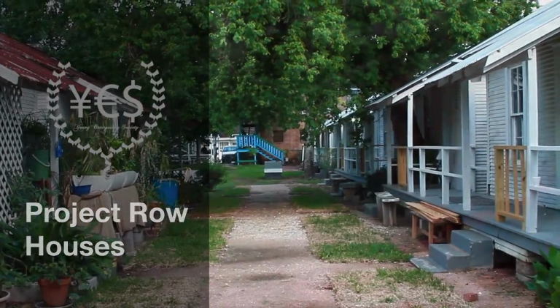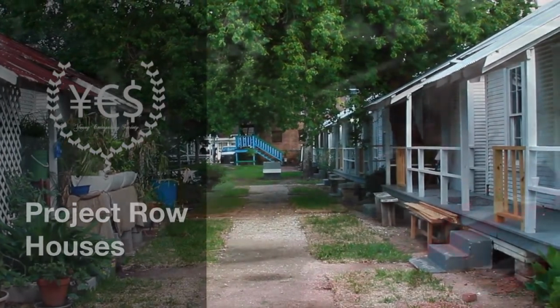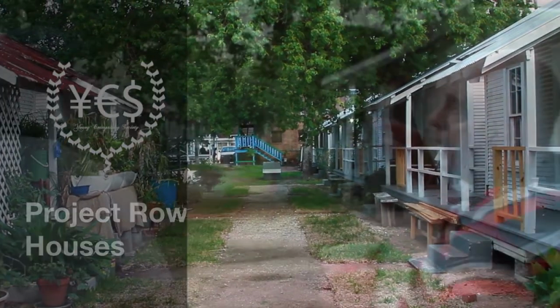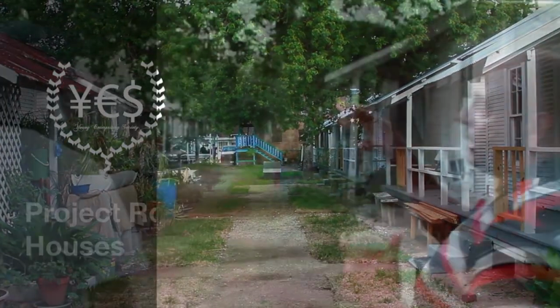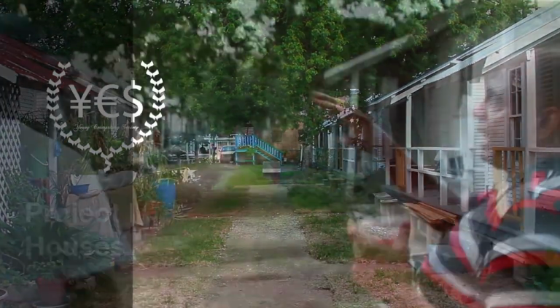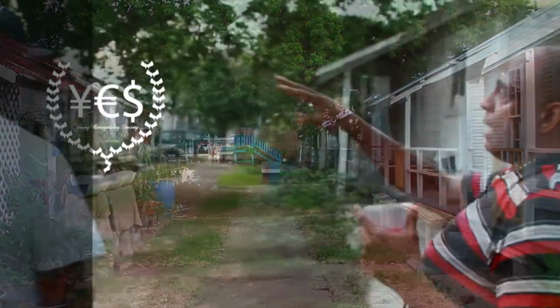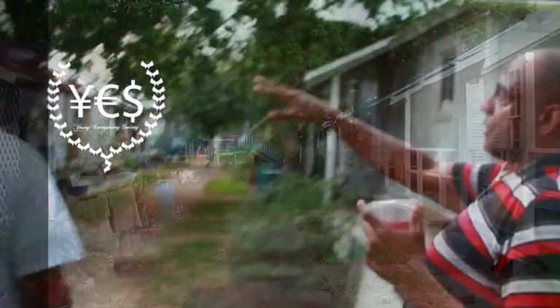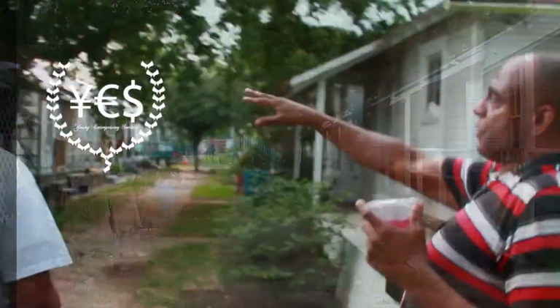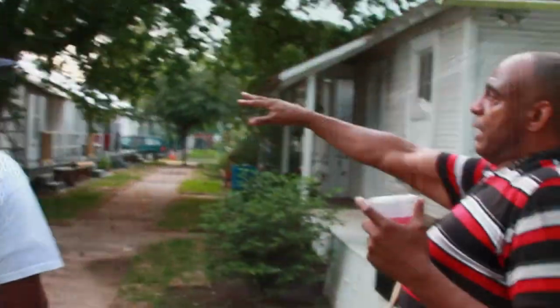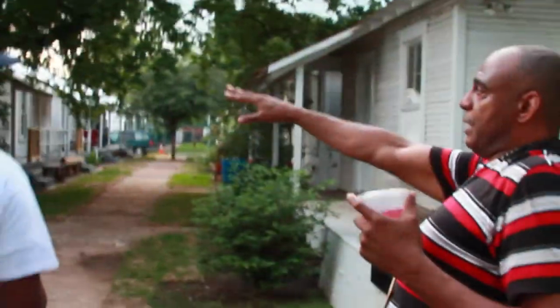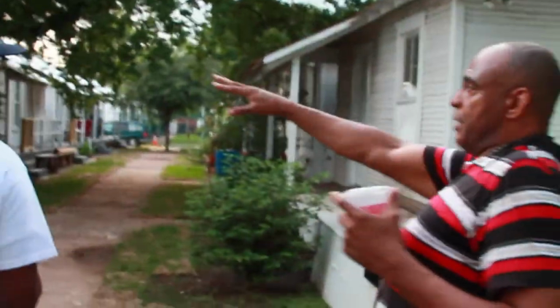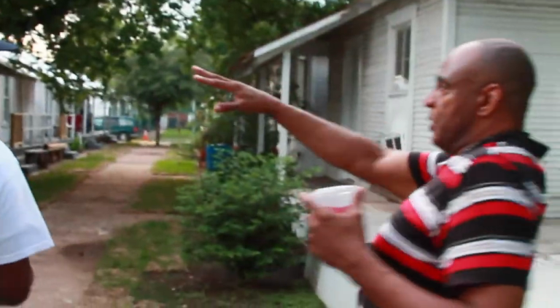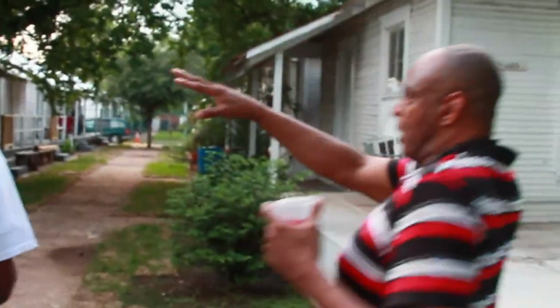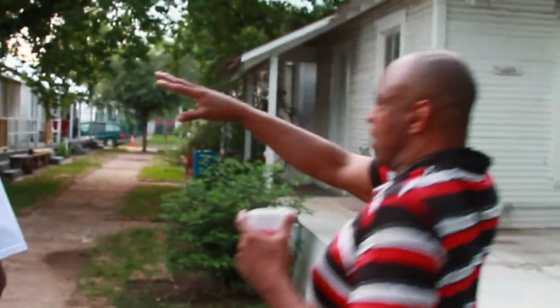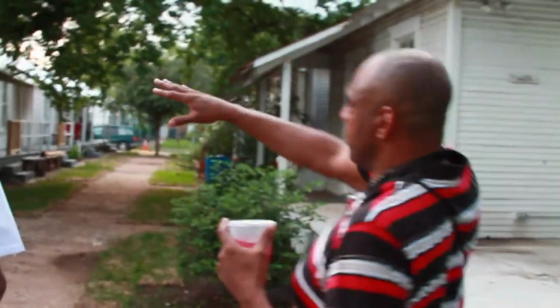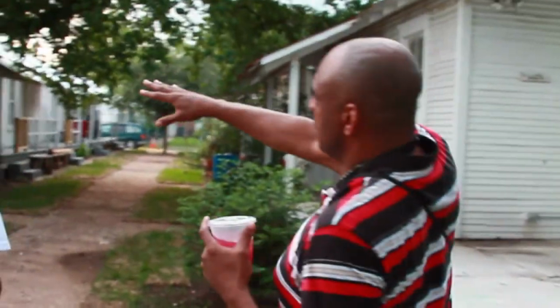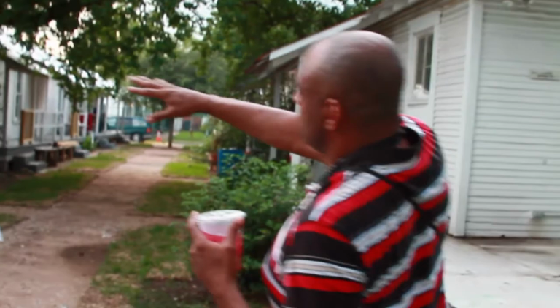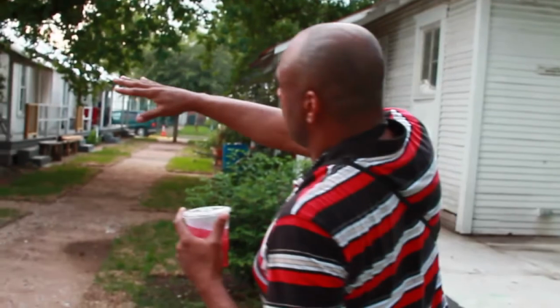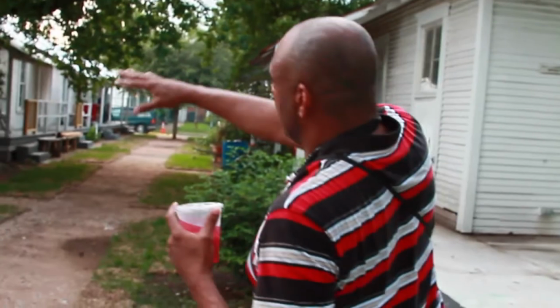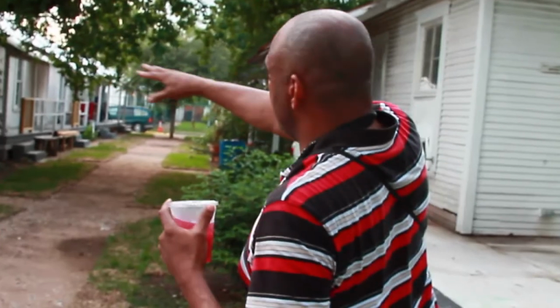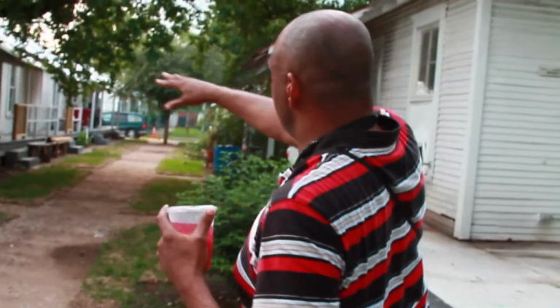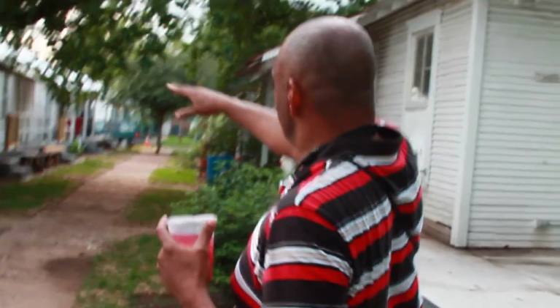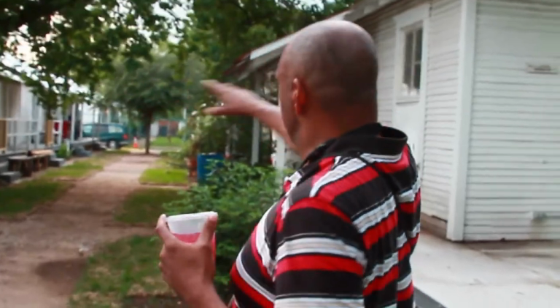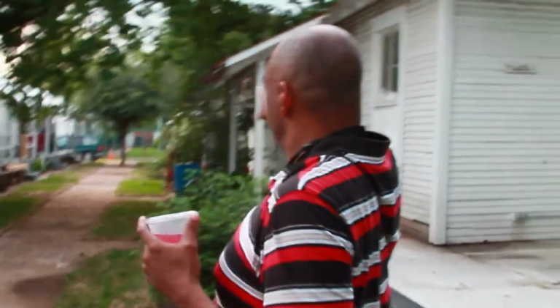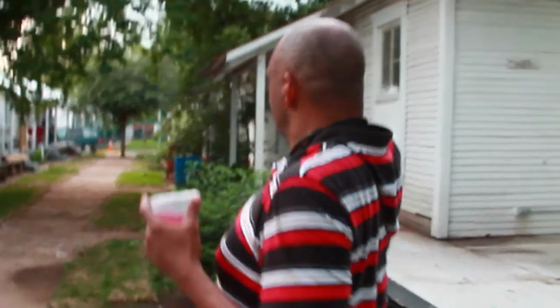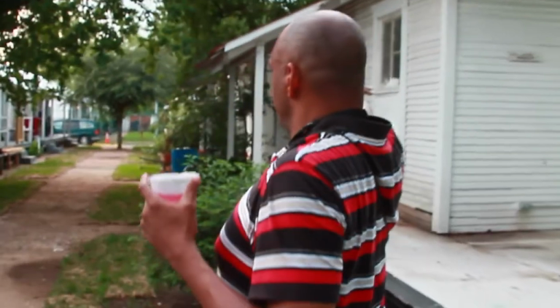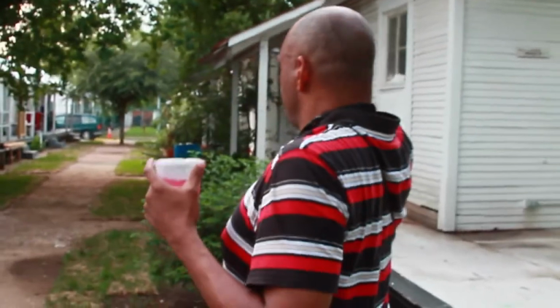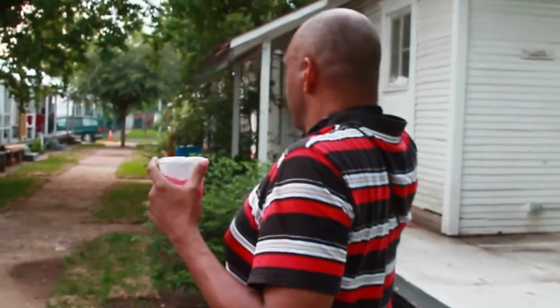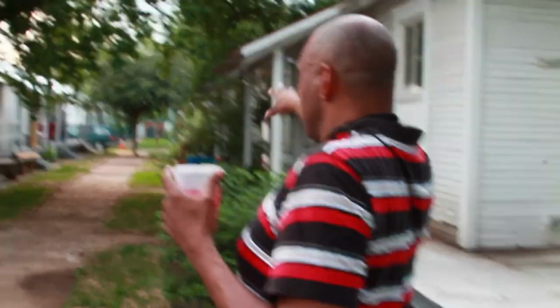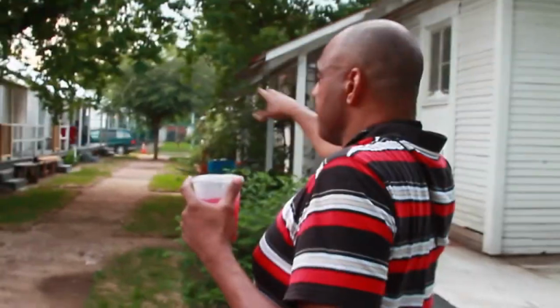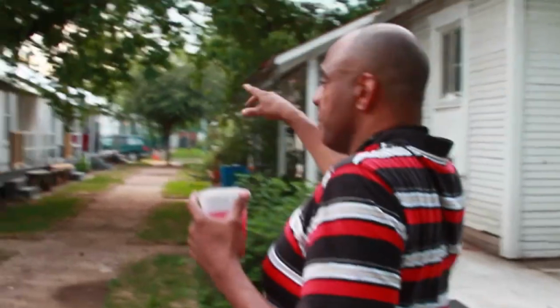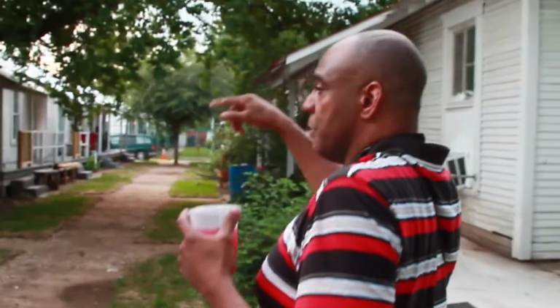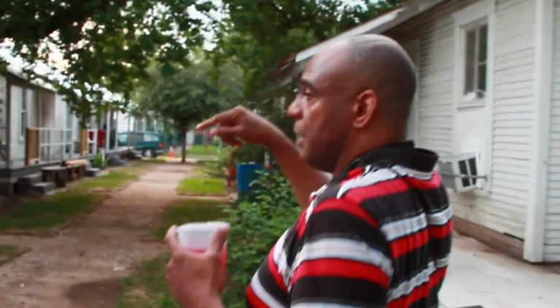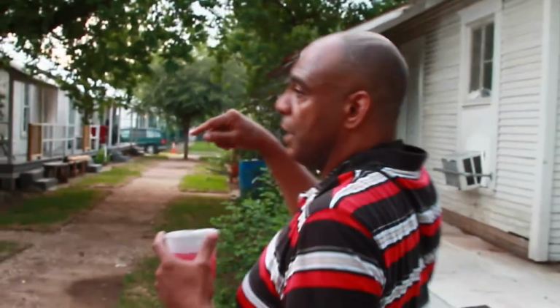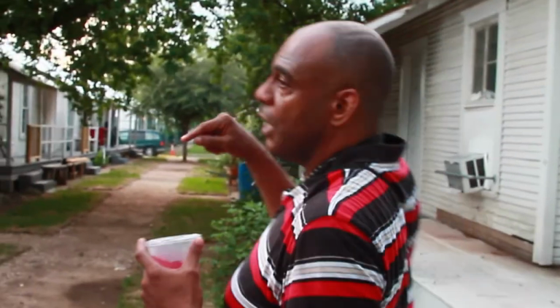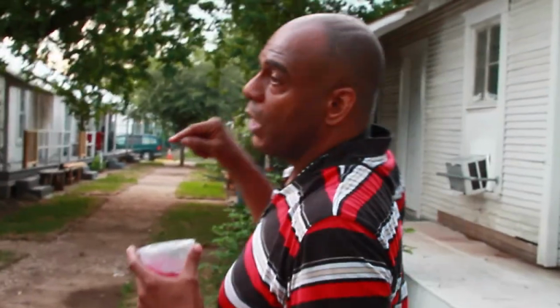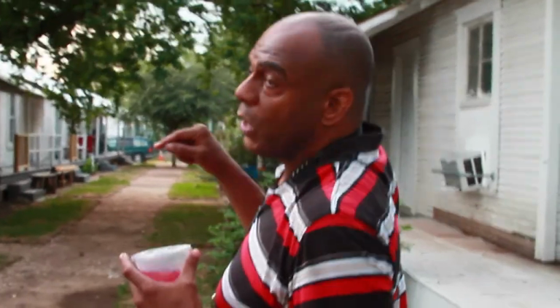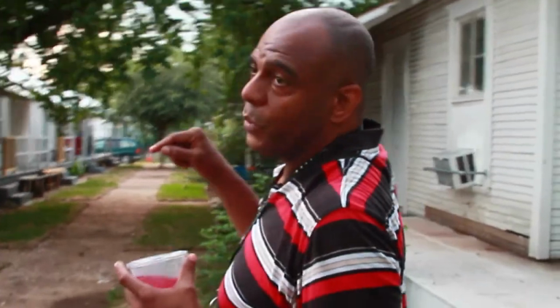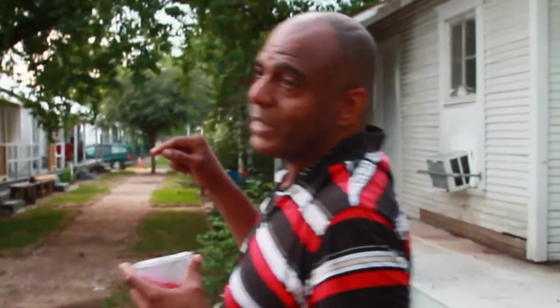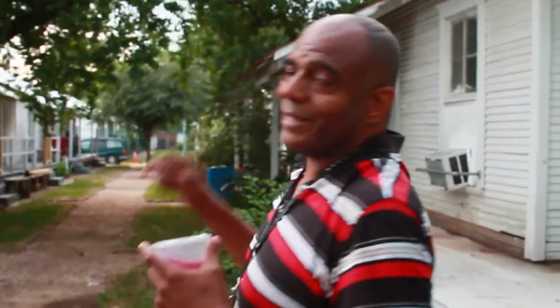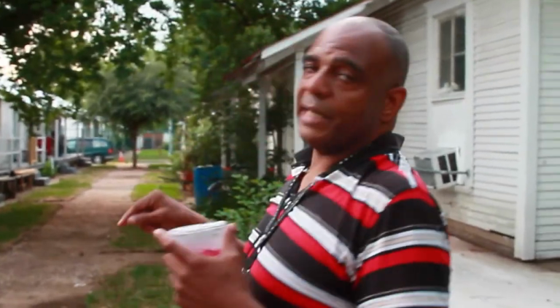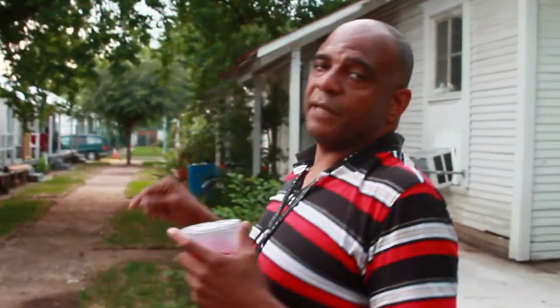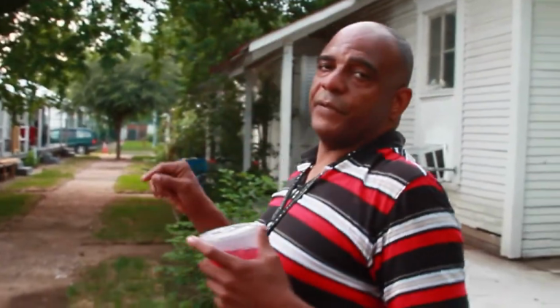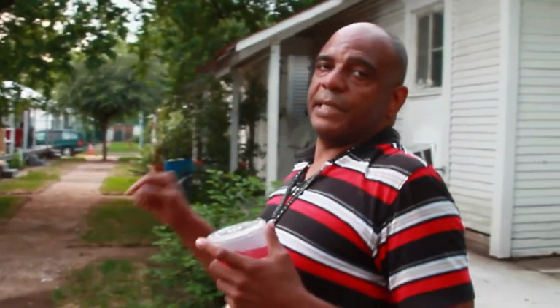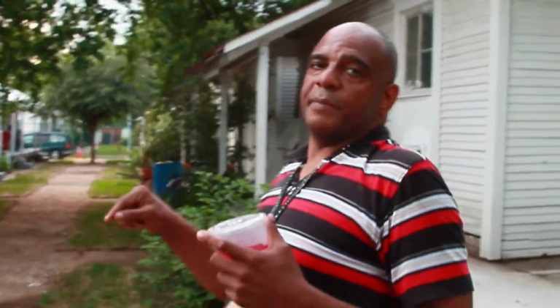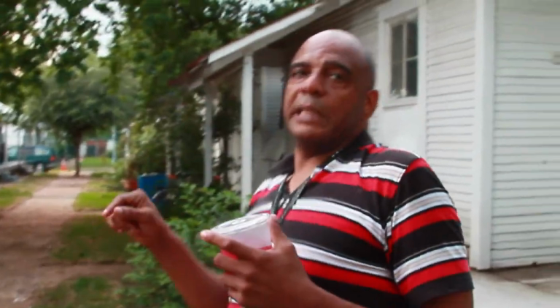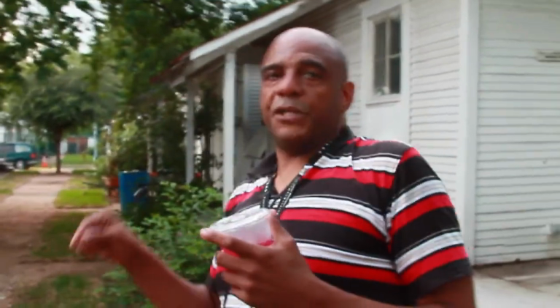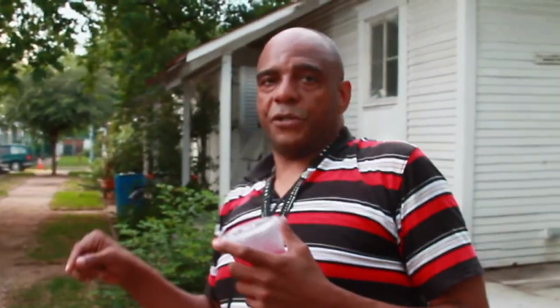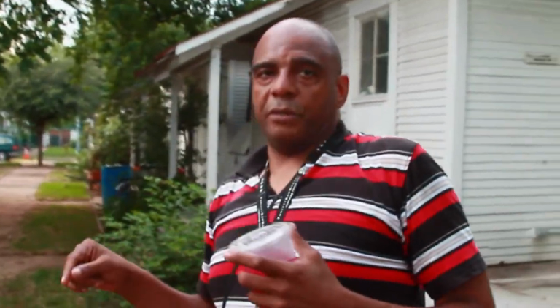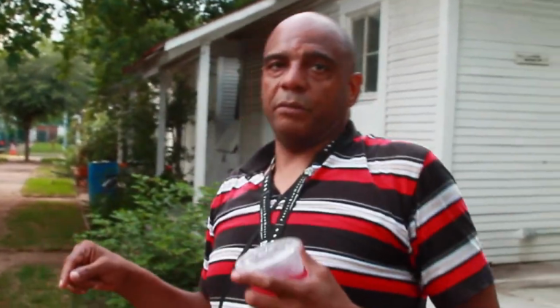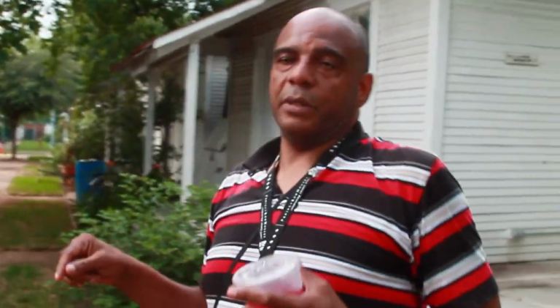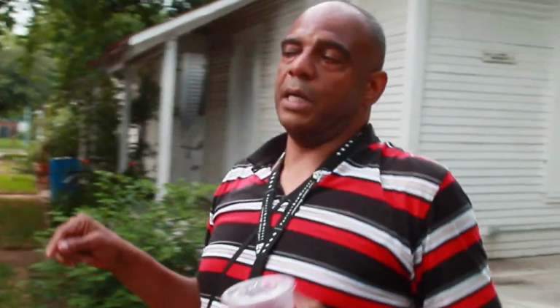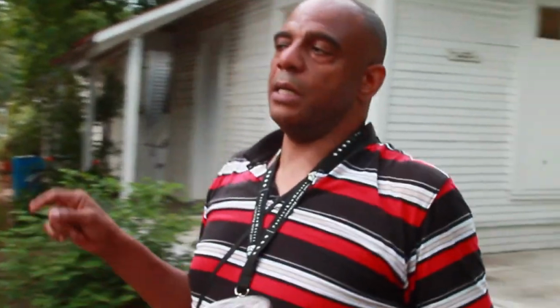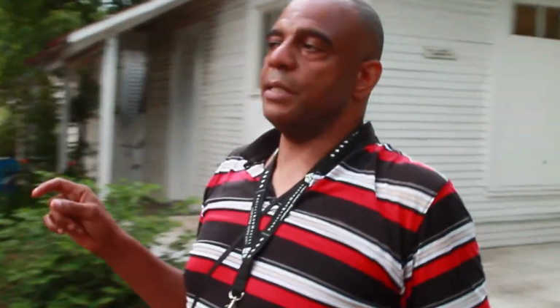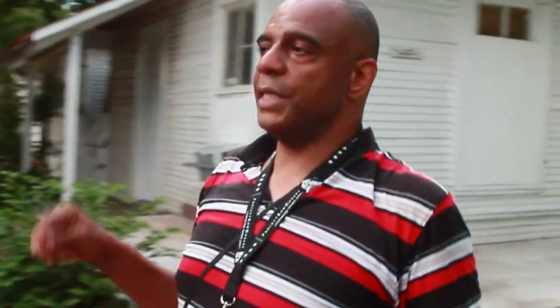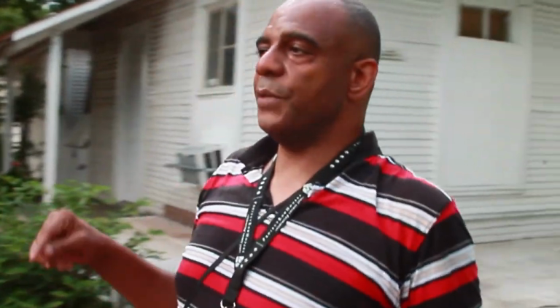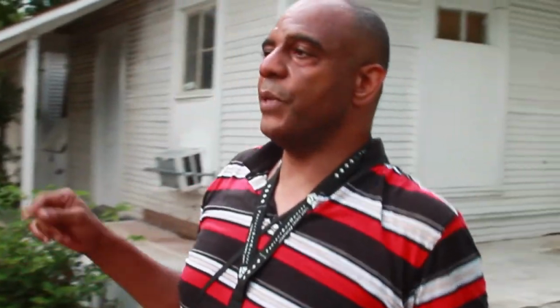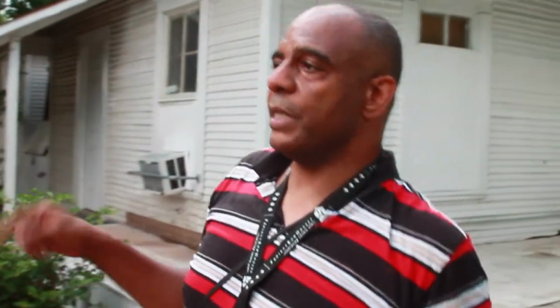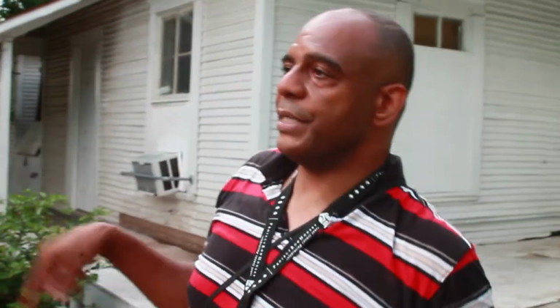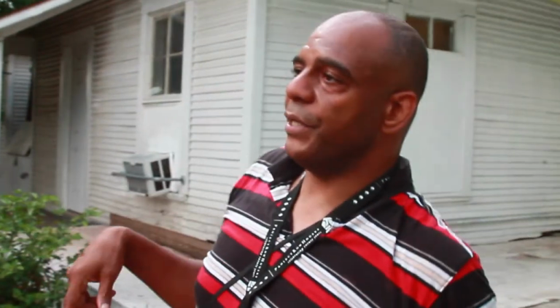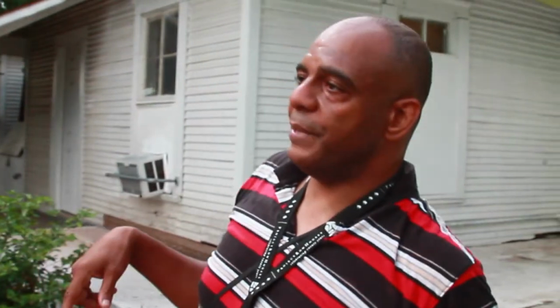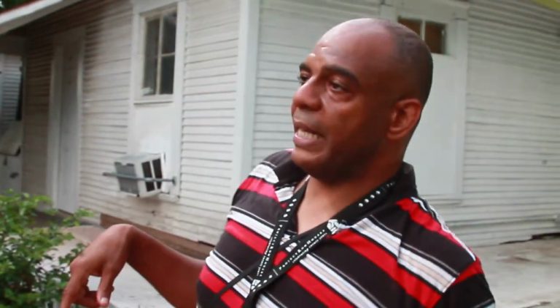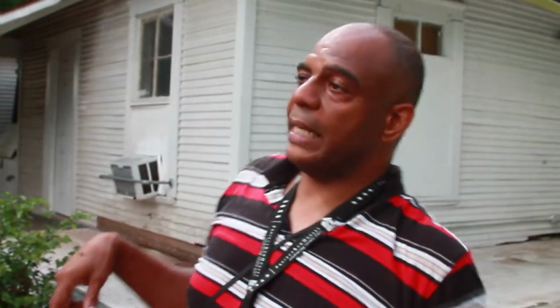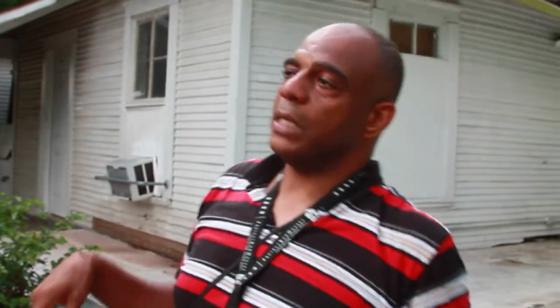These houses right here, all these white houses, were slated for demolition. The city was gonna tear them down.